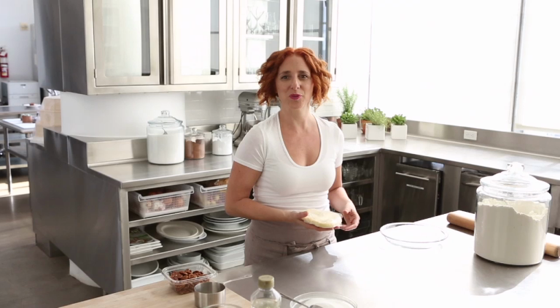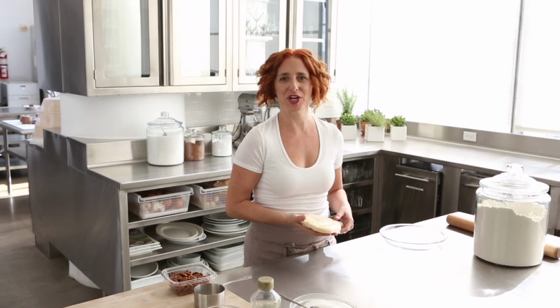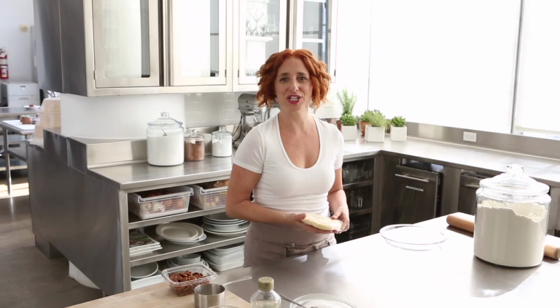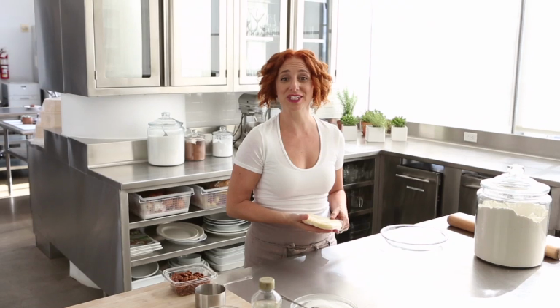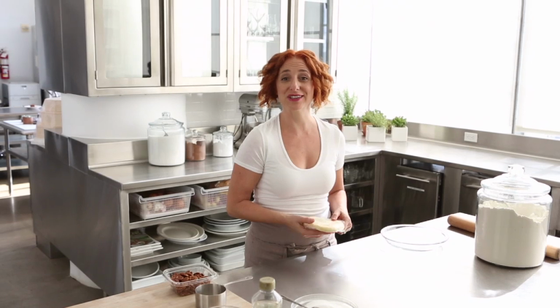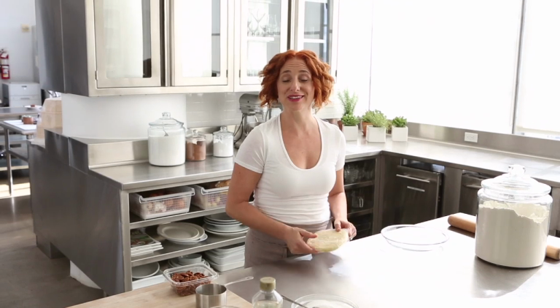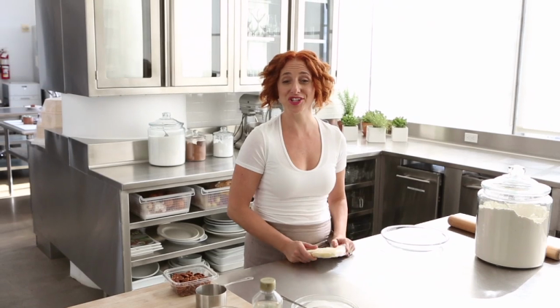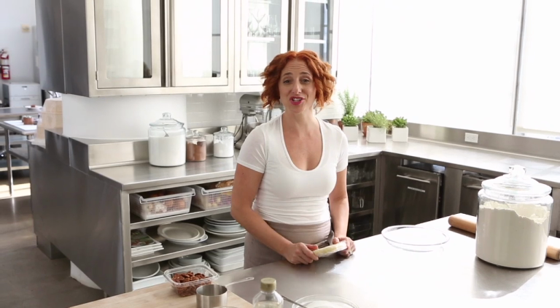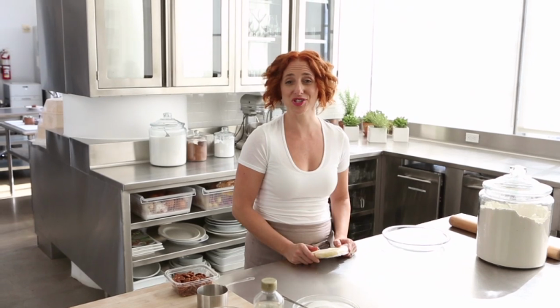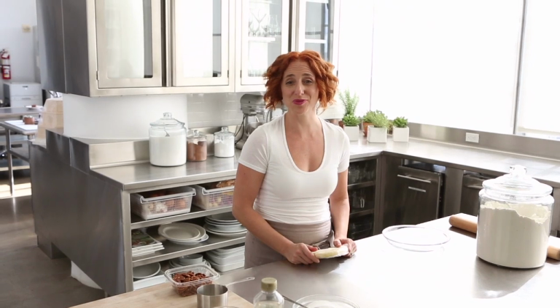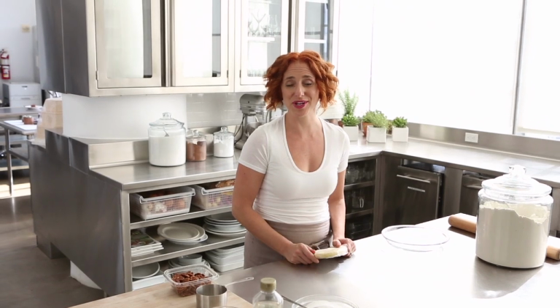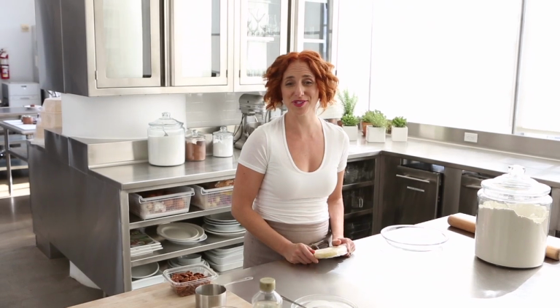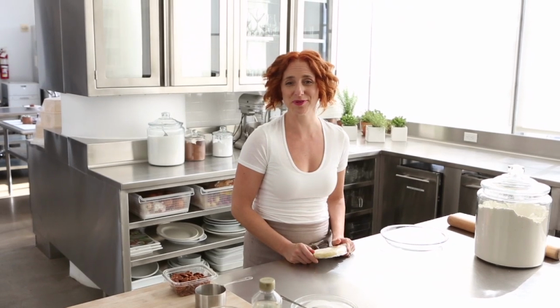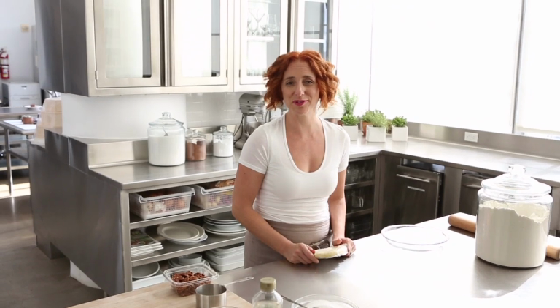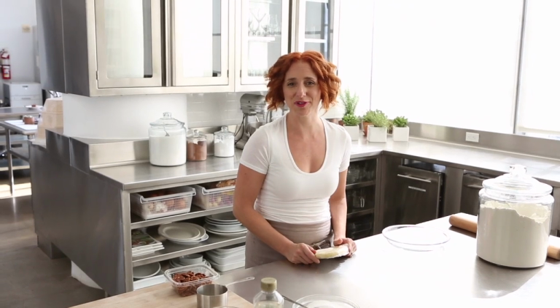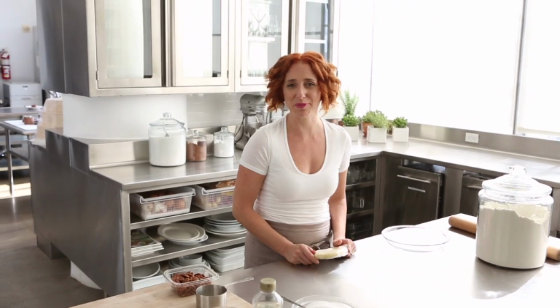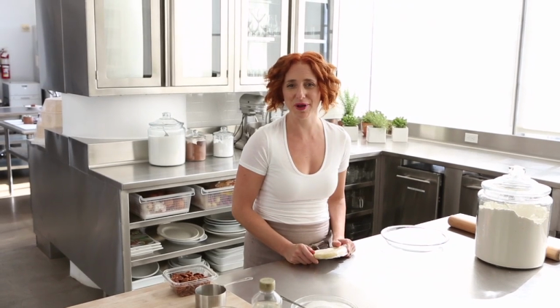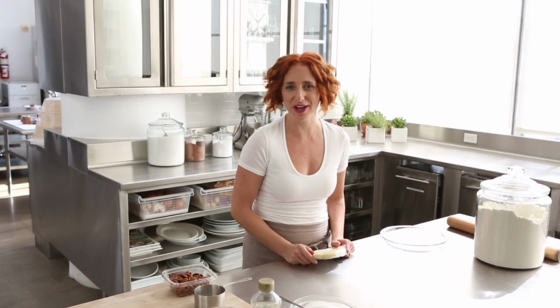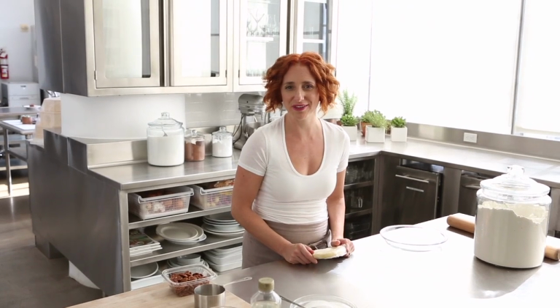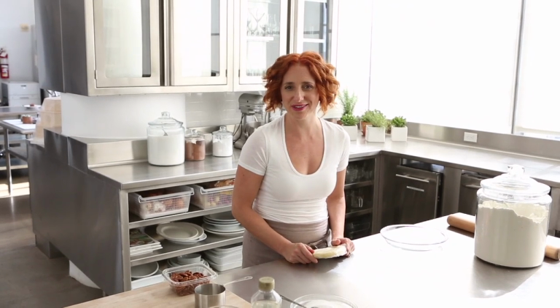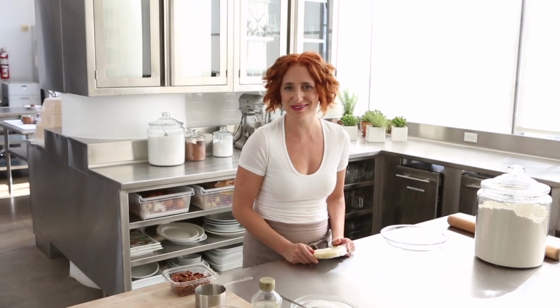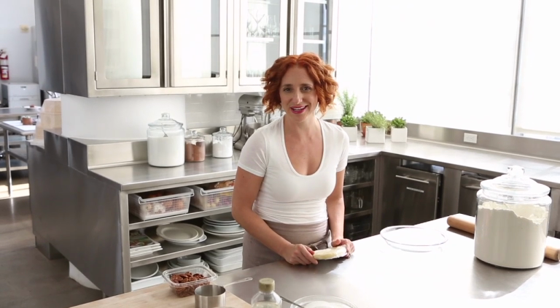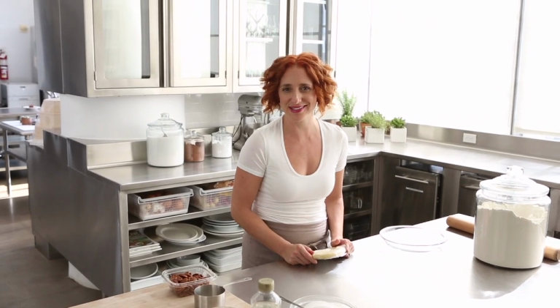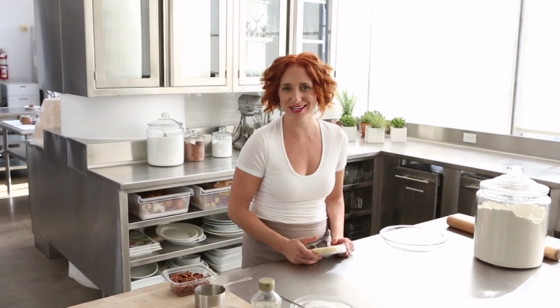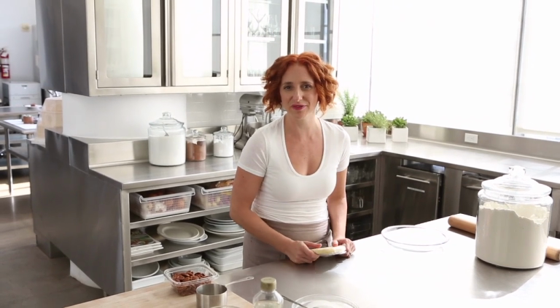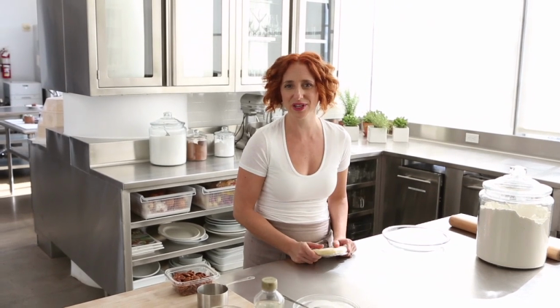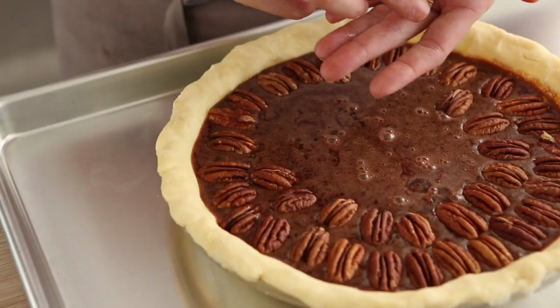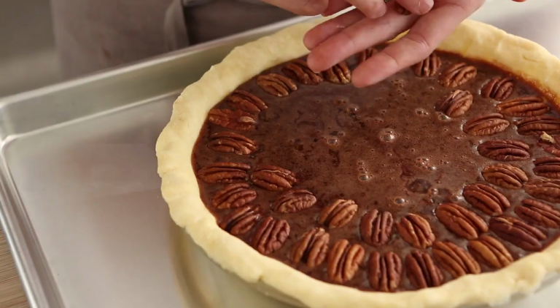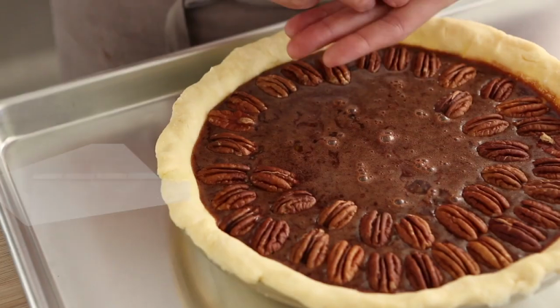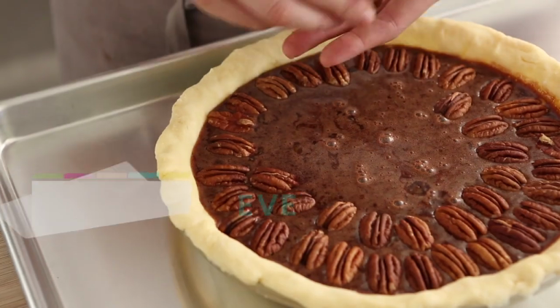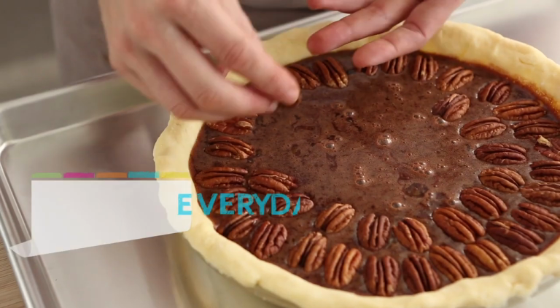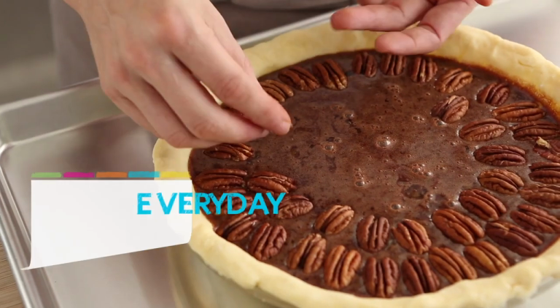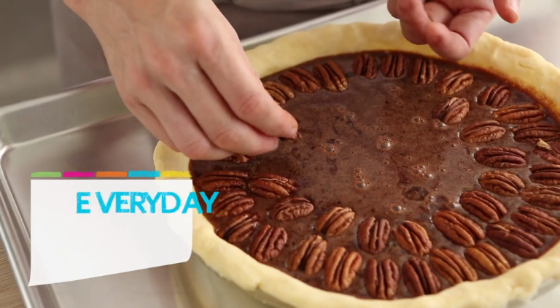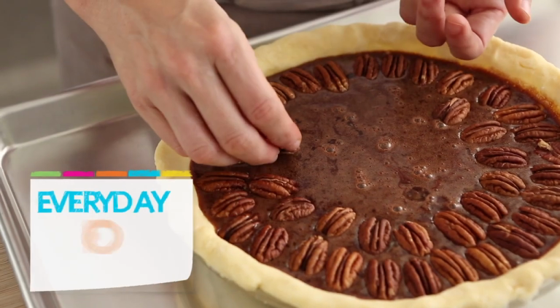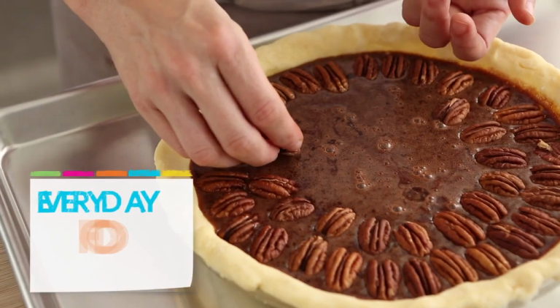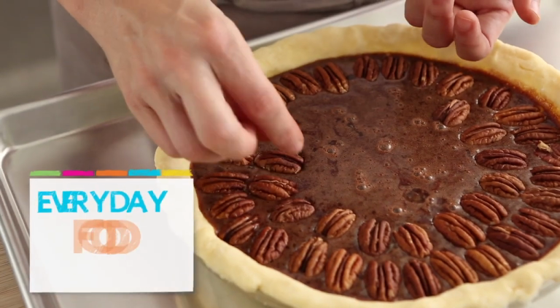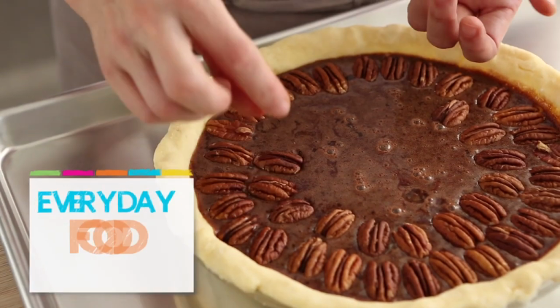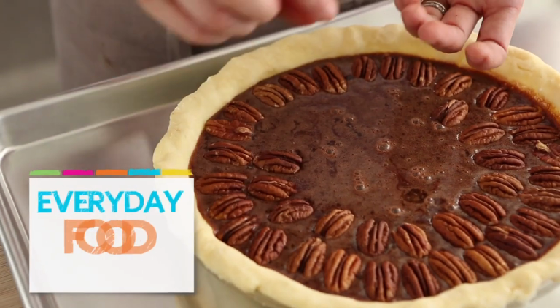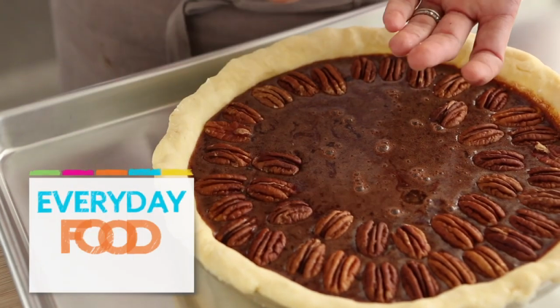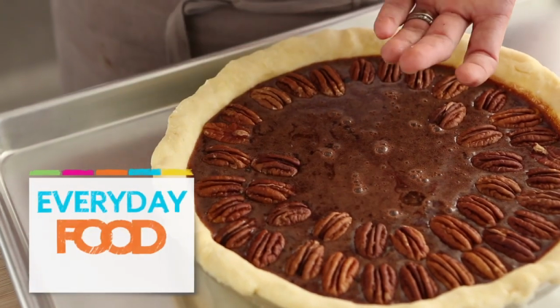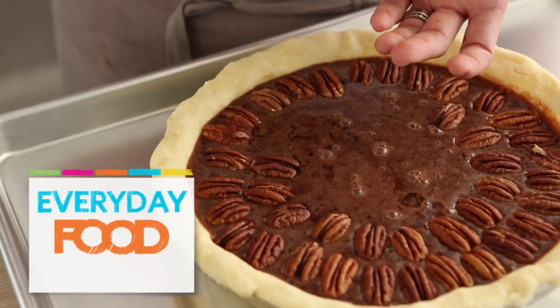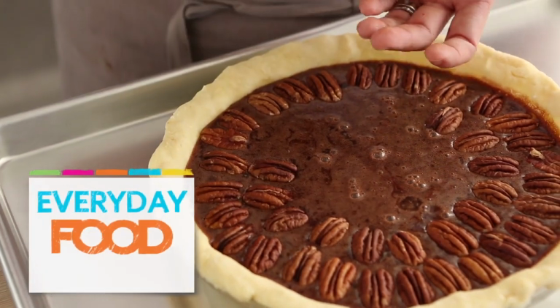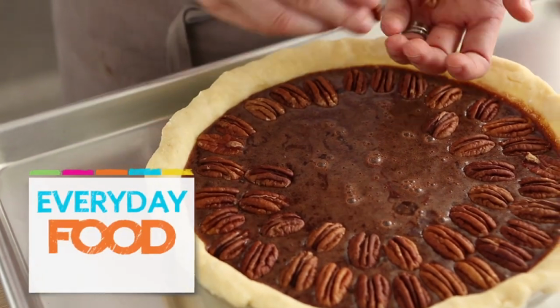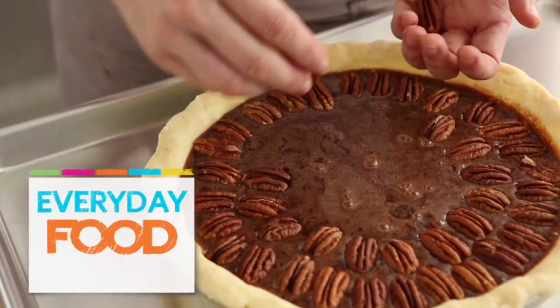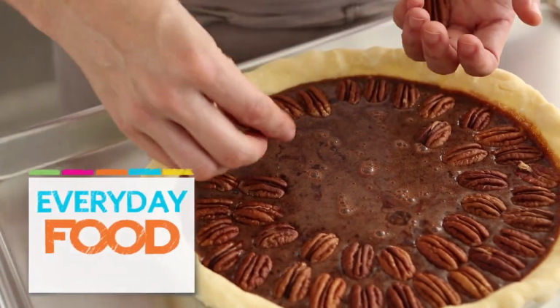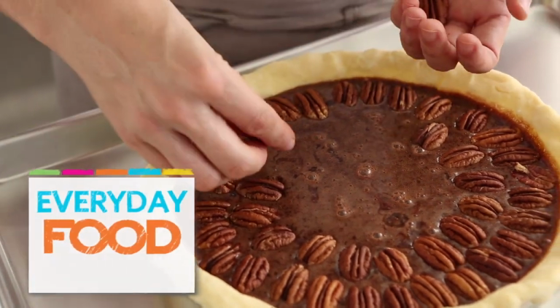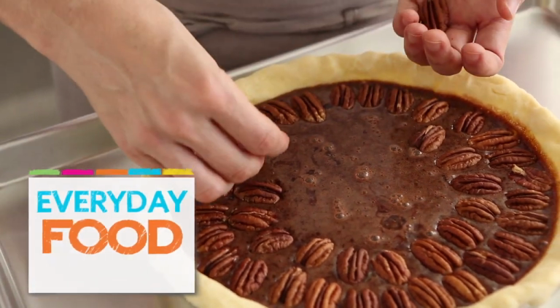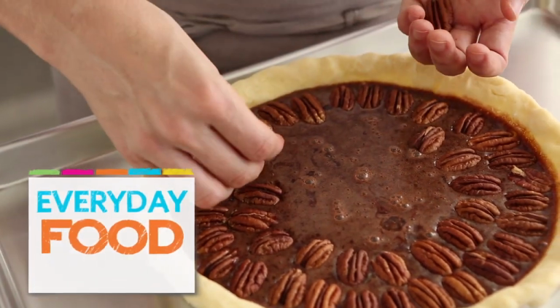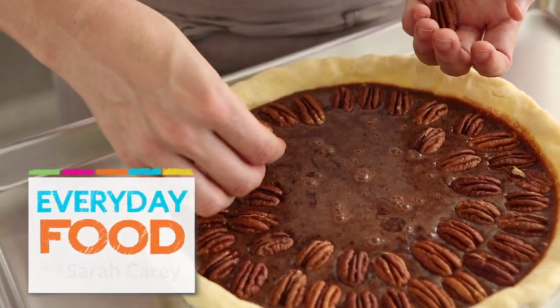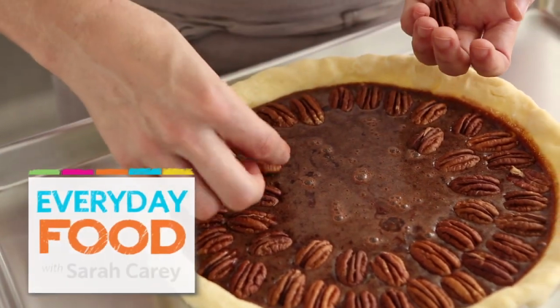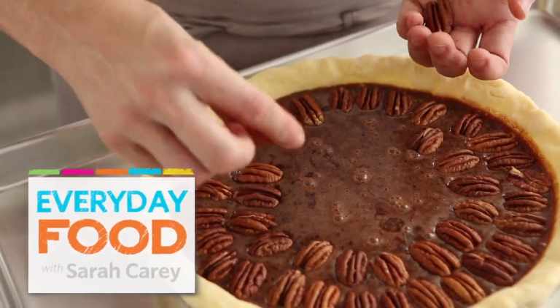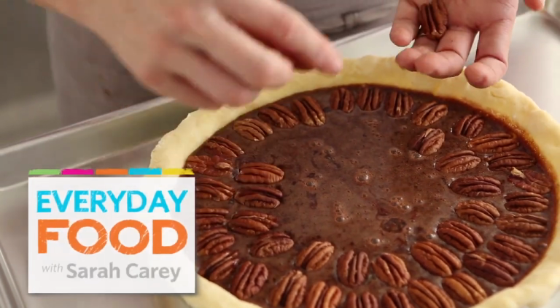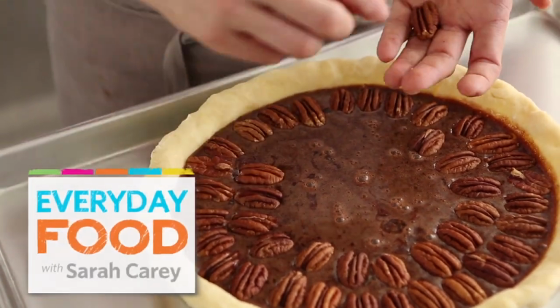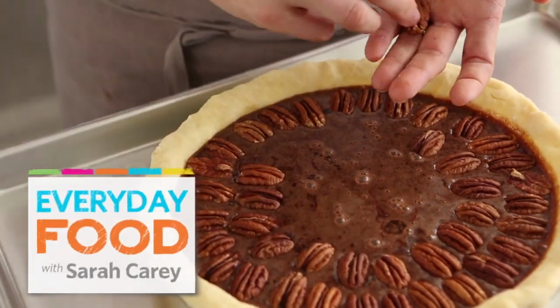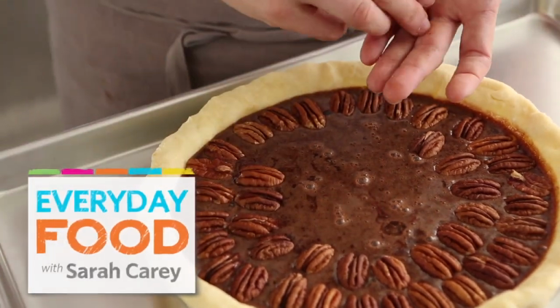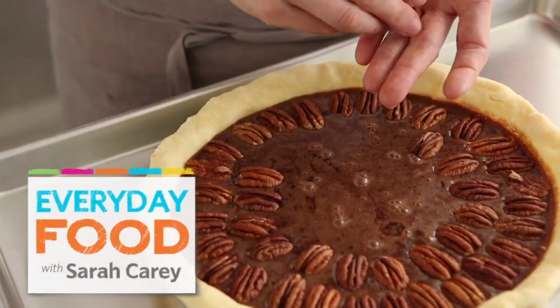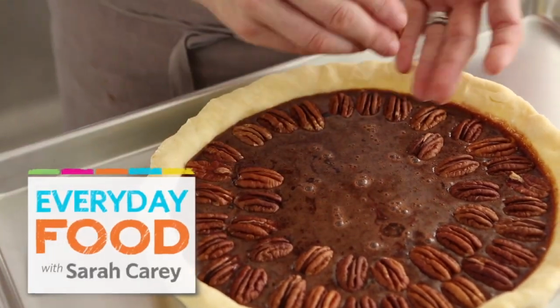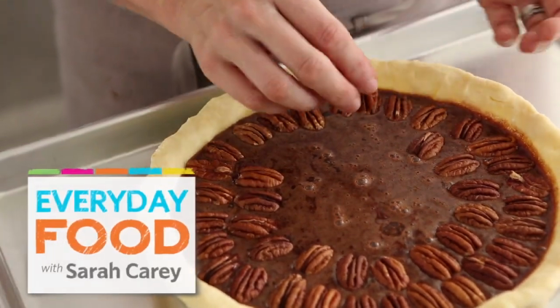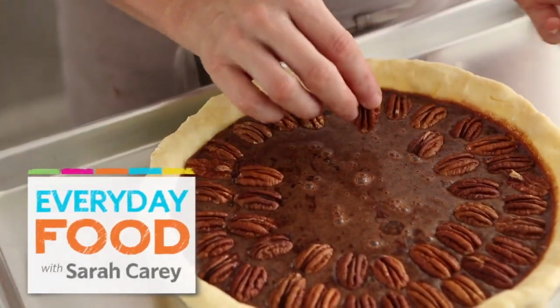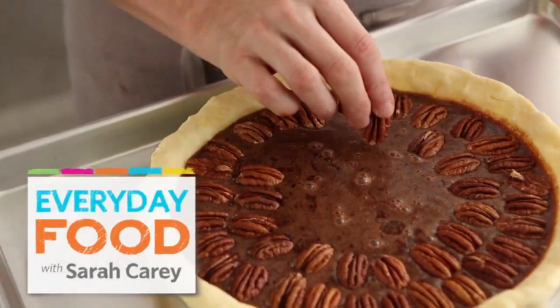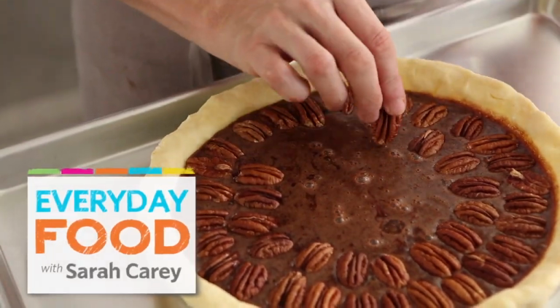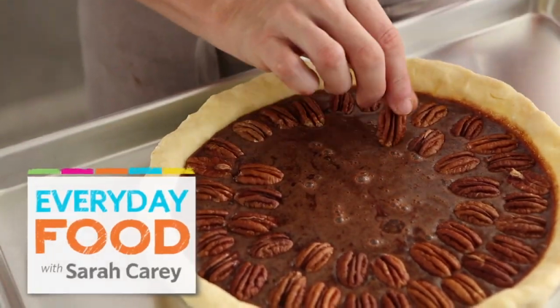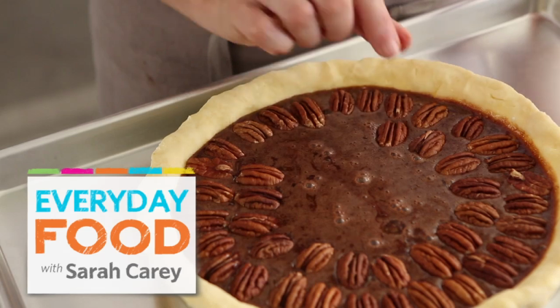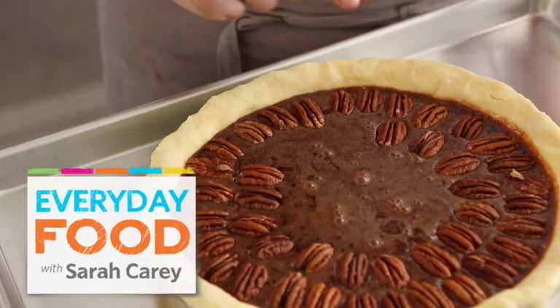Want a delicious recipe for a pie this Thanksgiving? How about a chocolate pecan pie? Does that sound good to you? Sounds good to me!